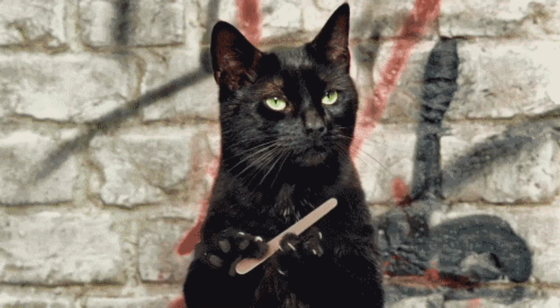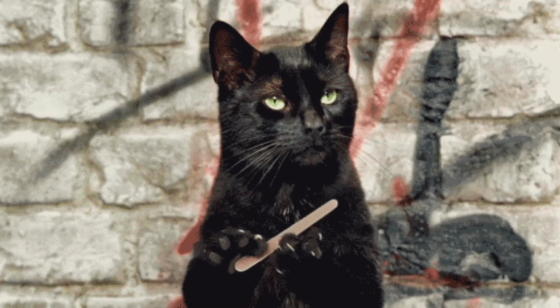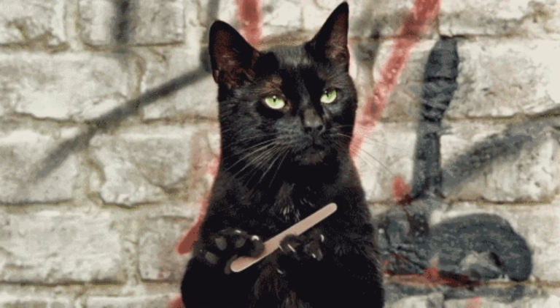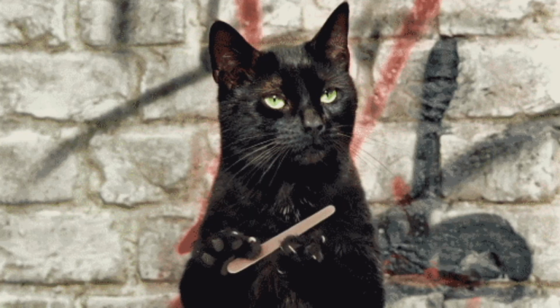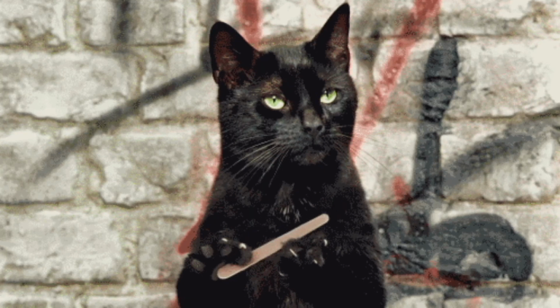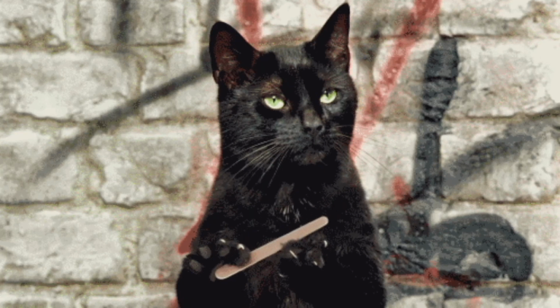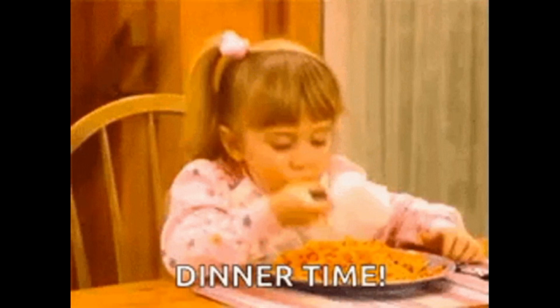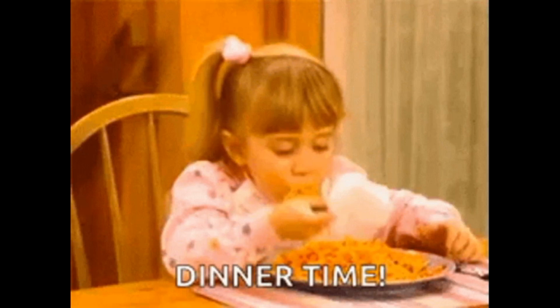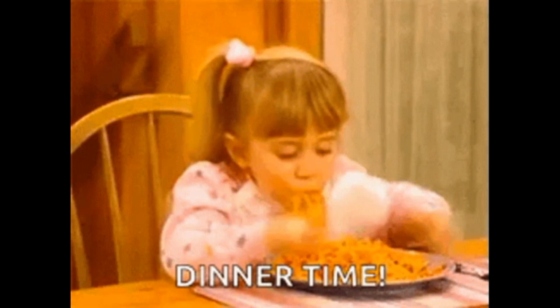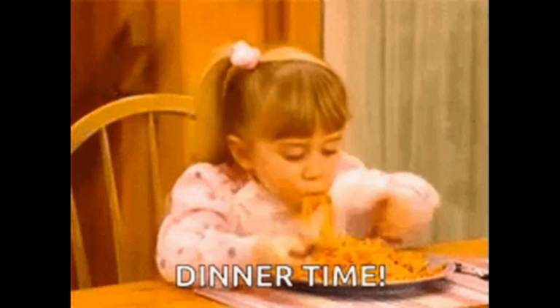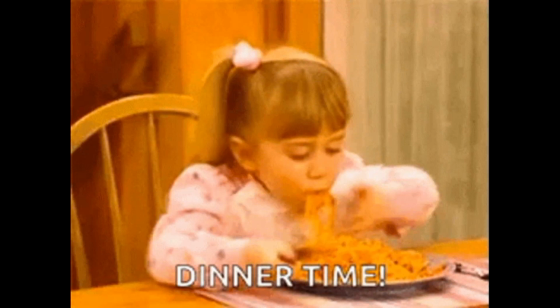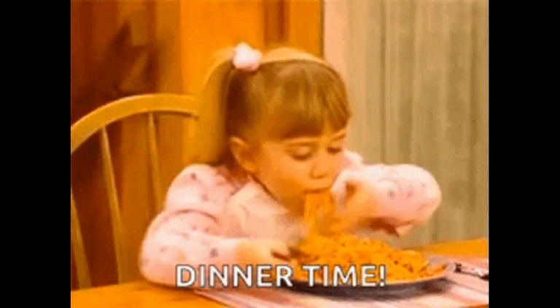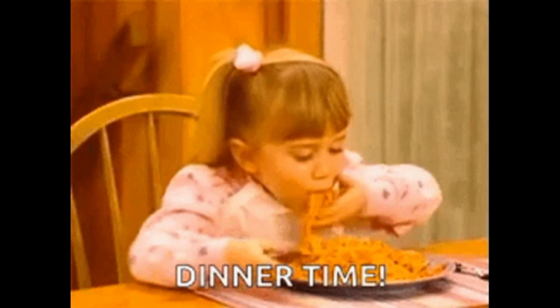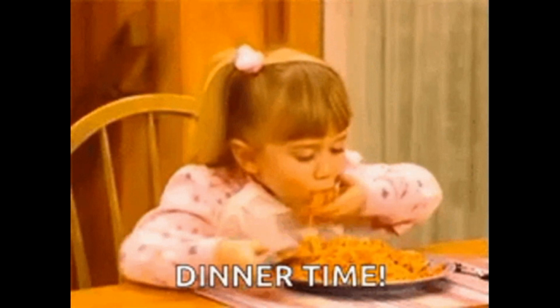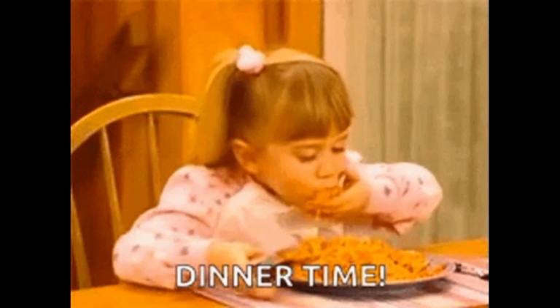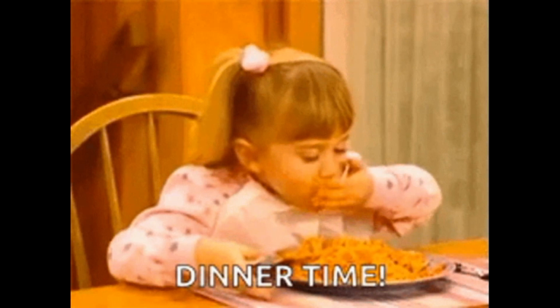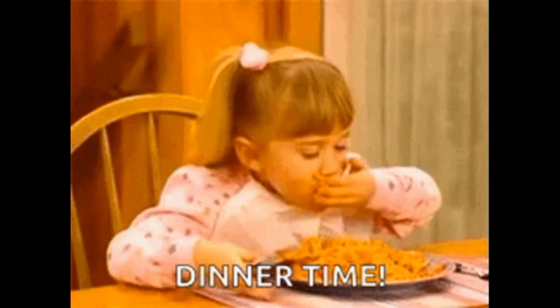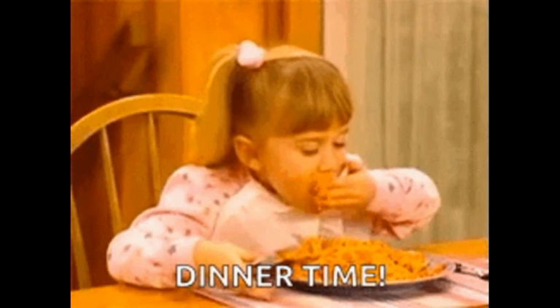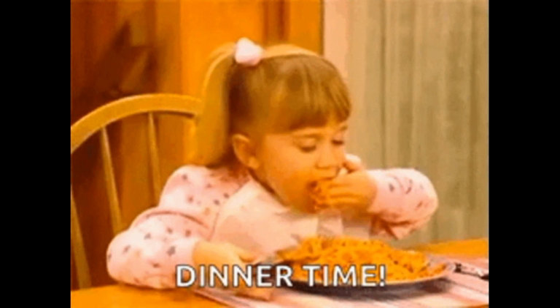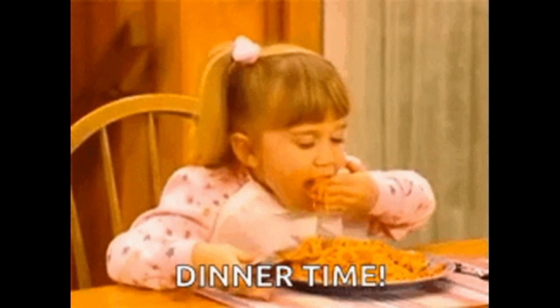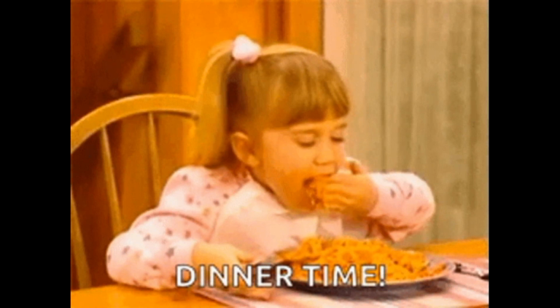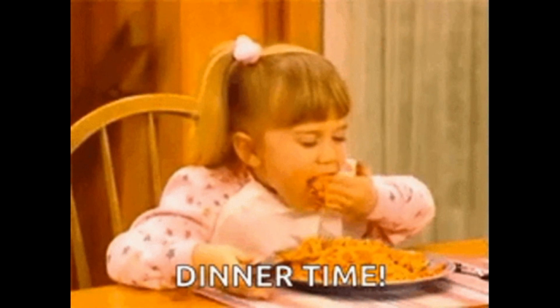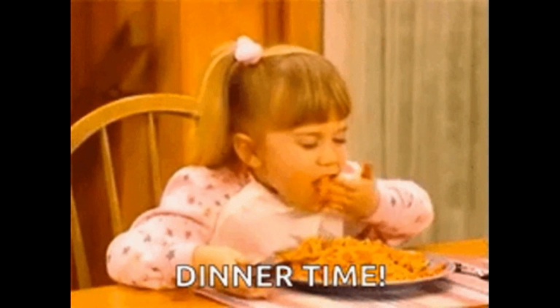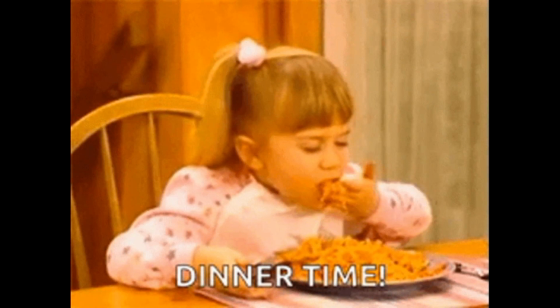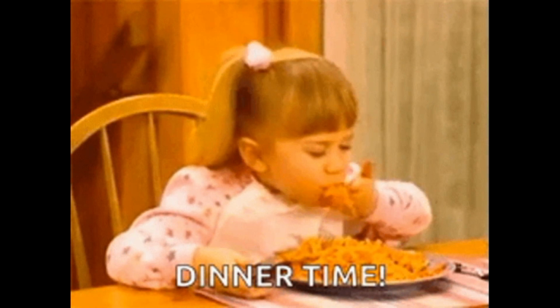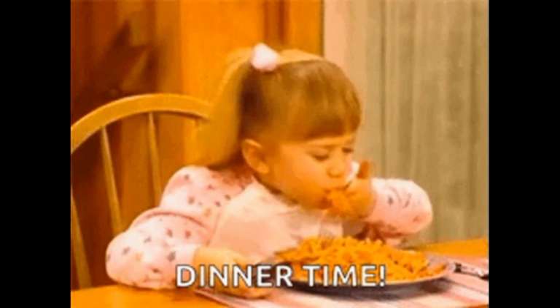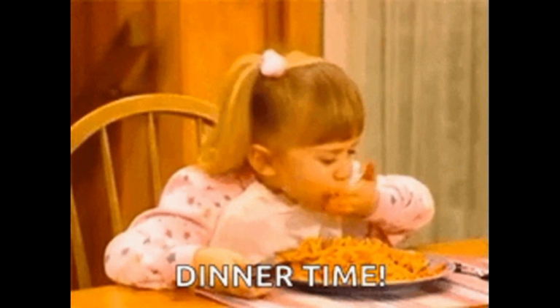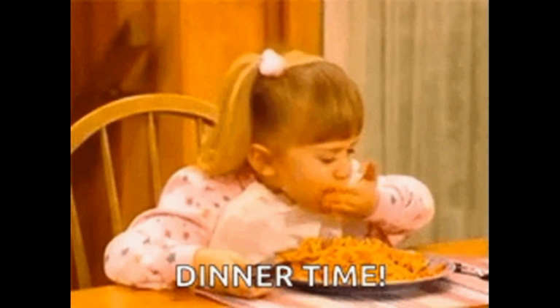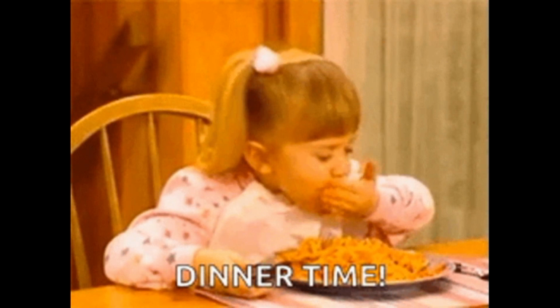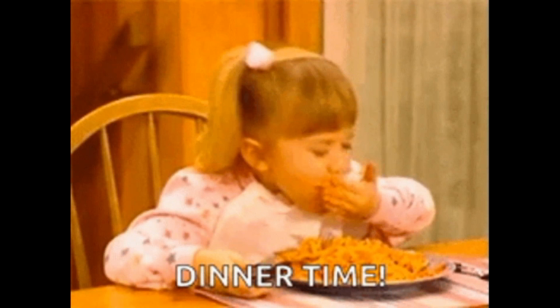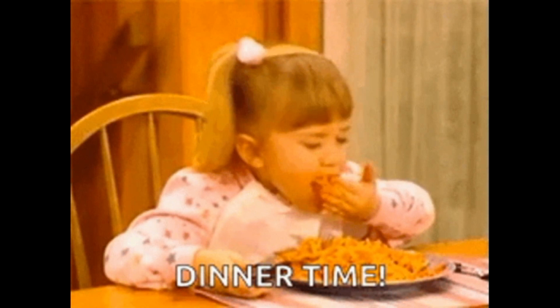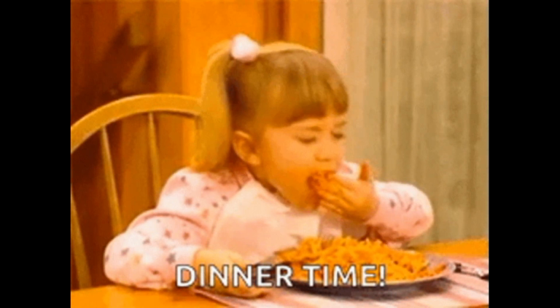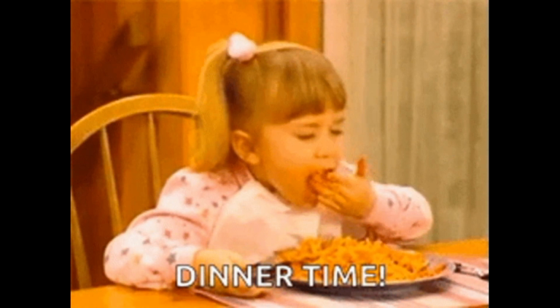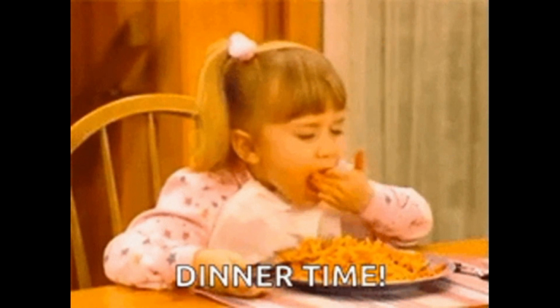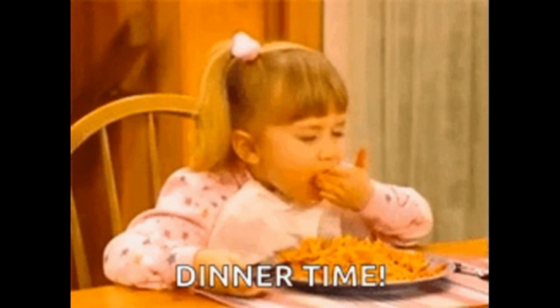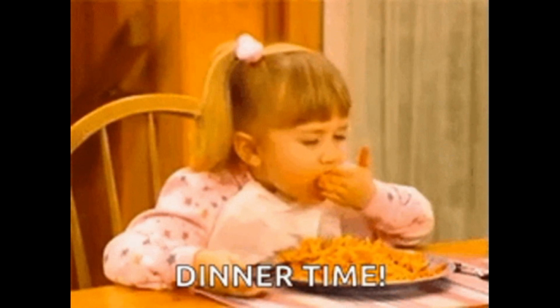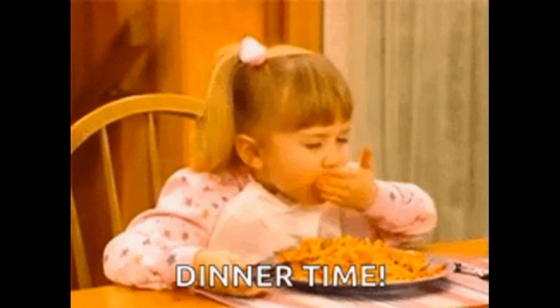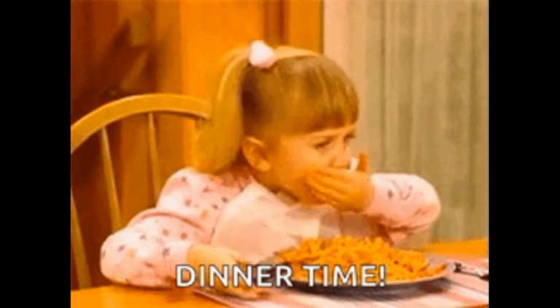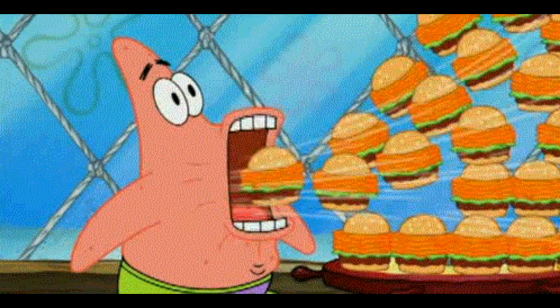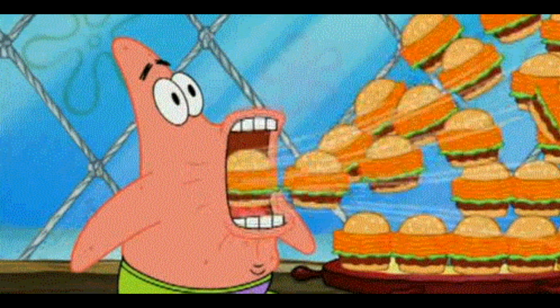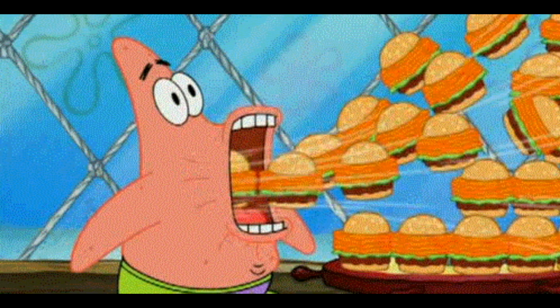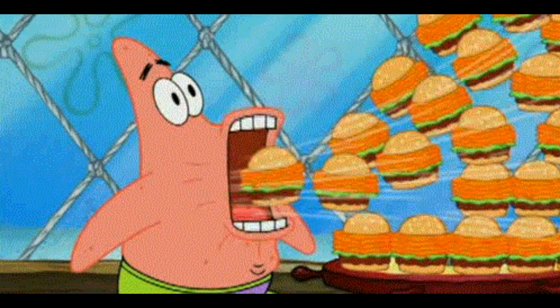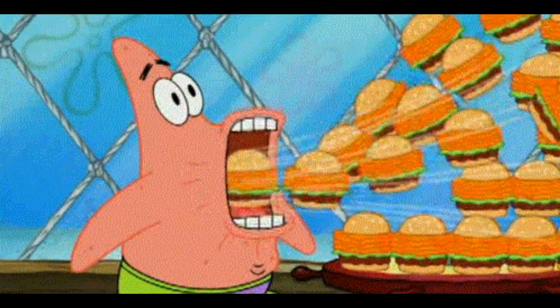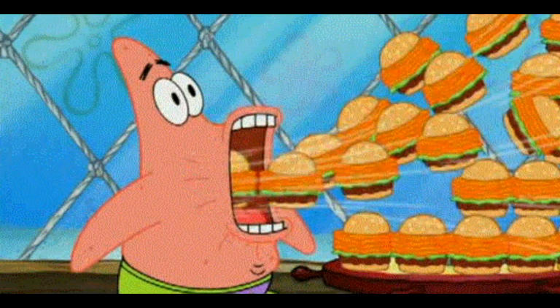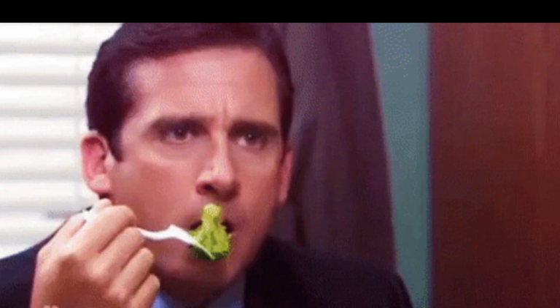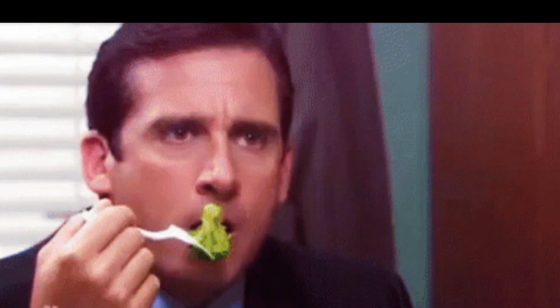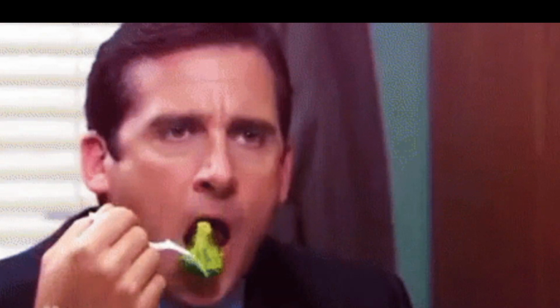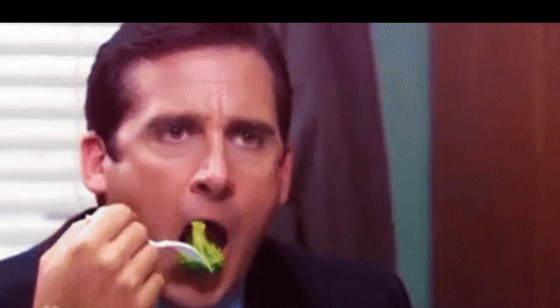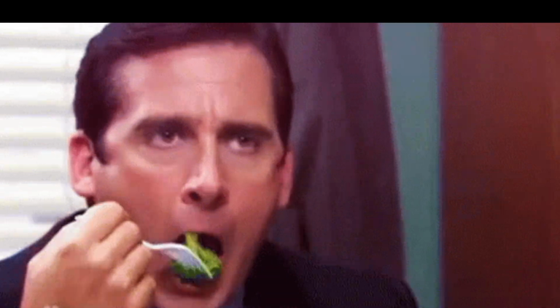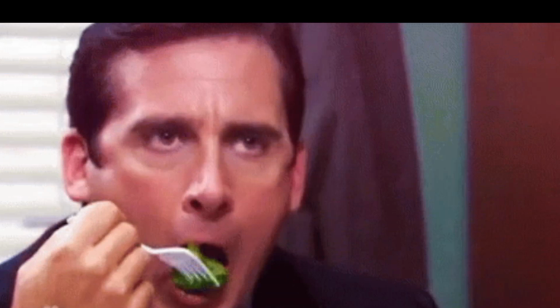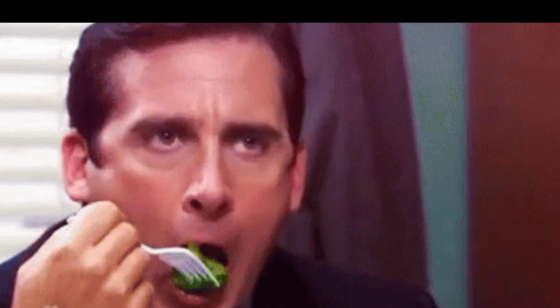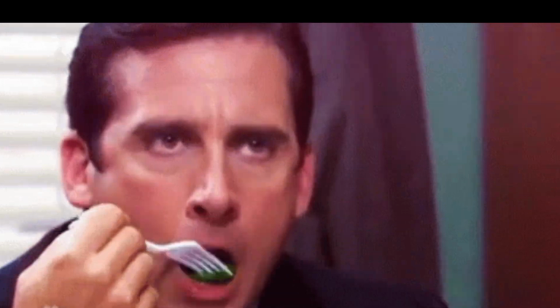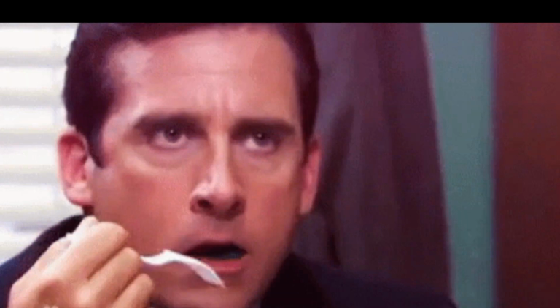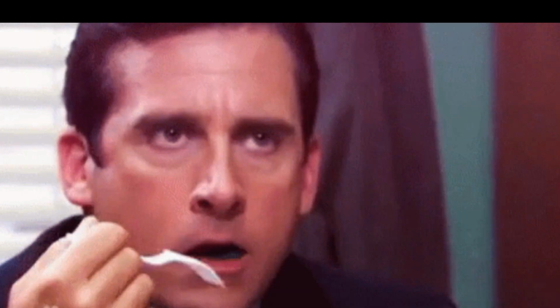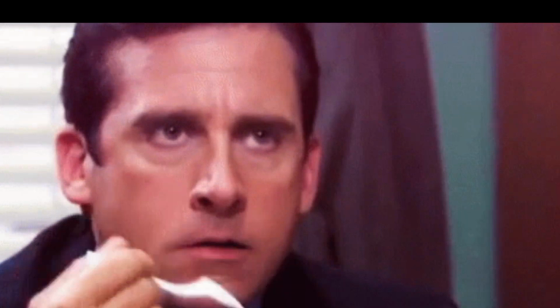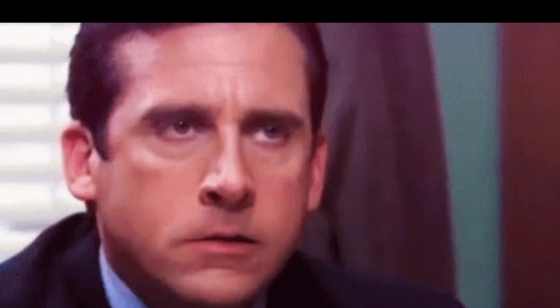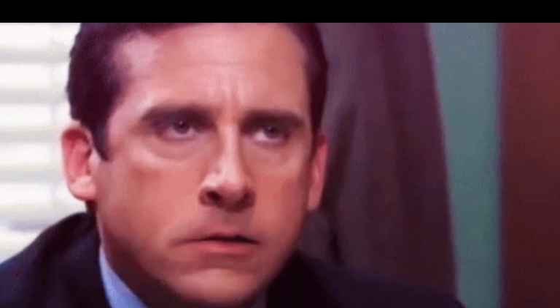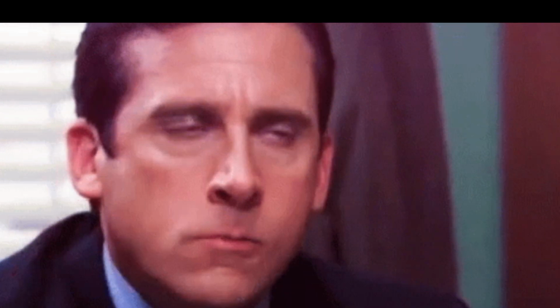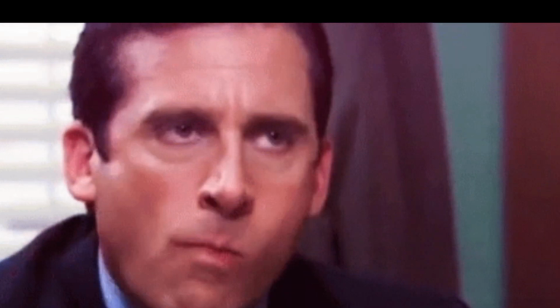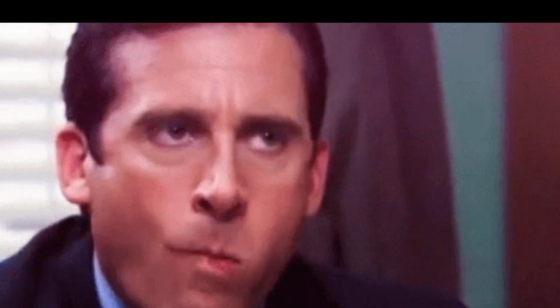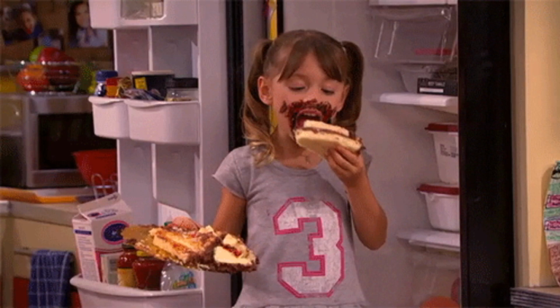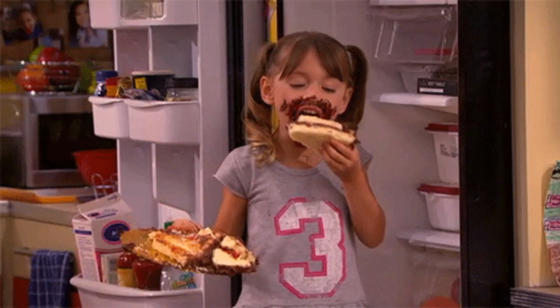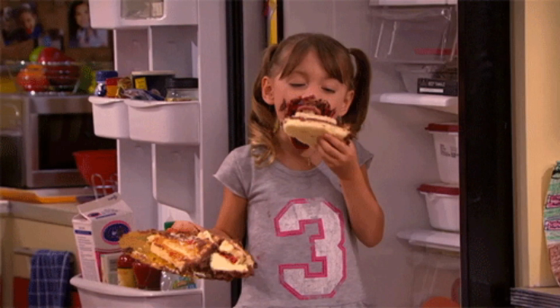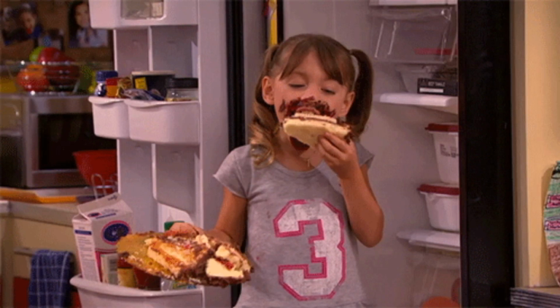Fact 6. To avoid overeating, use a smaller plate. Studies have shown that people tend to eat less when they use smaller plates.